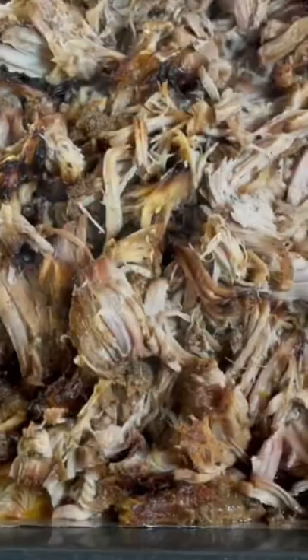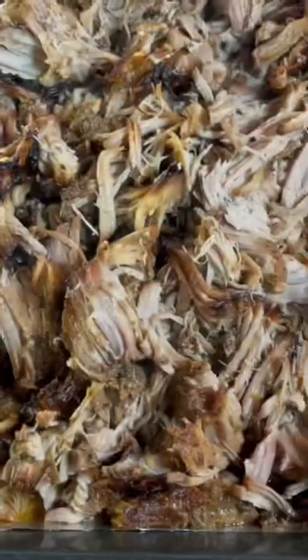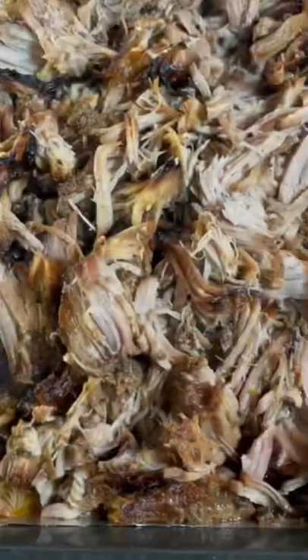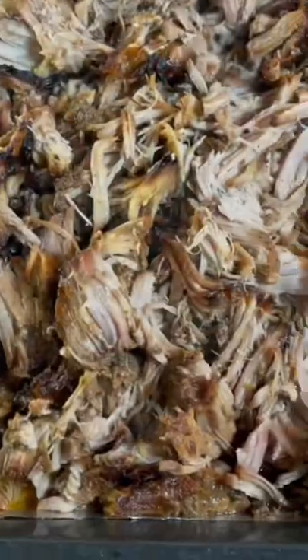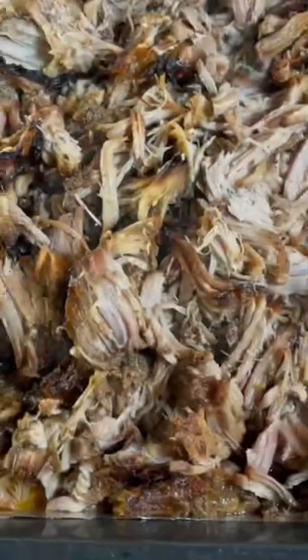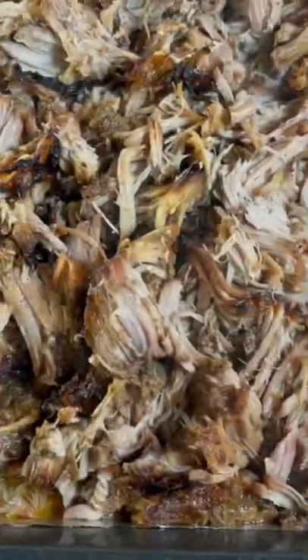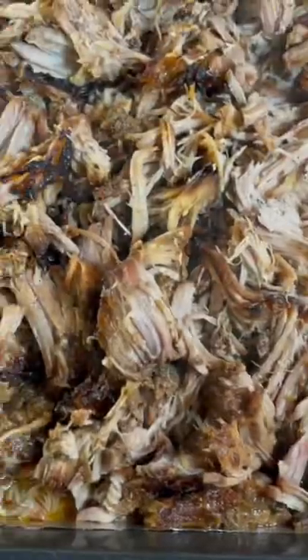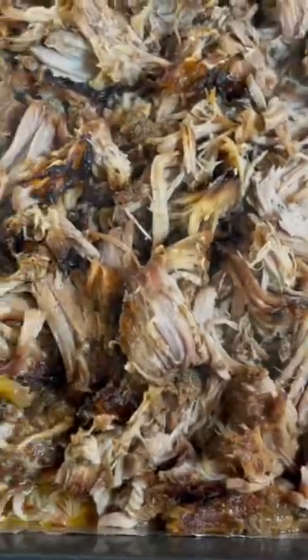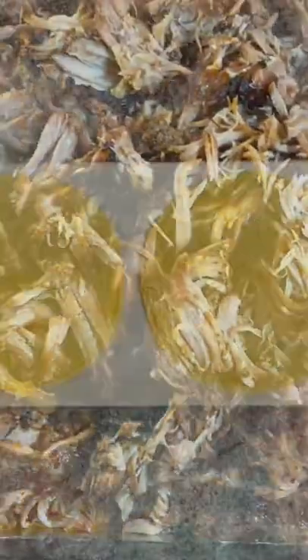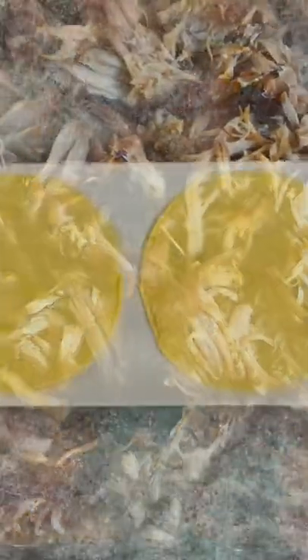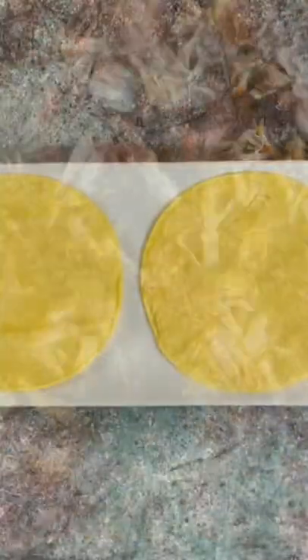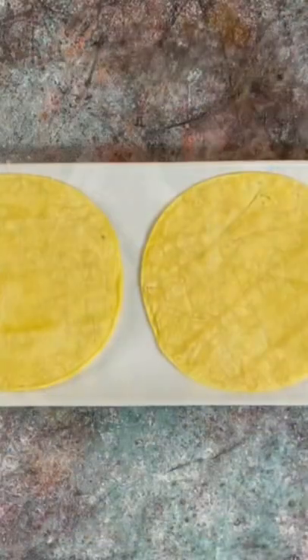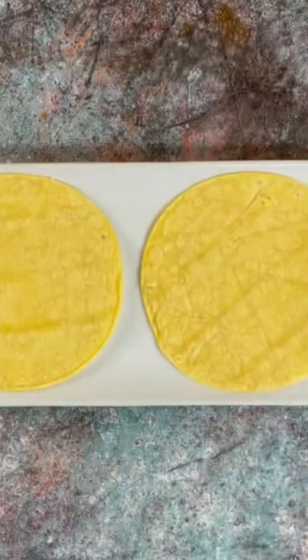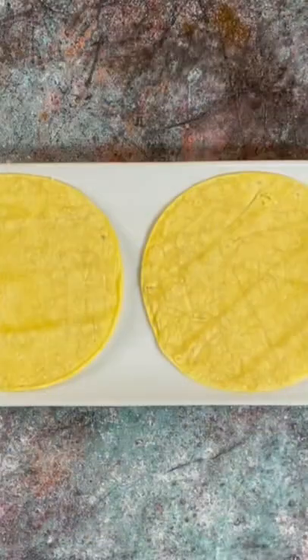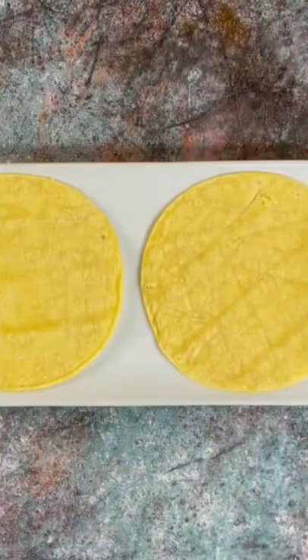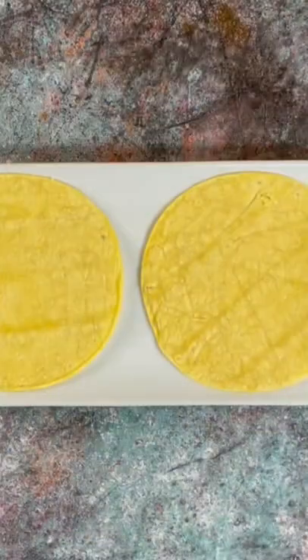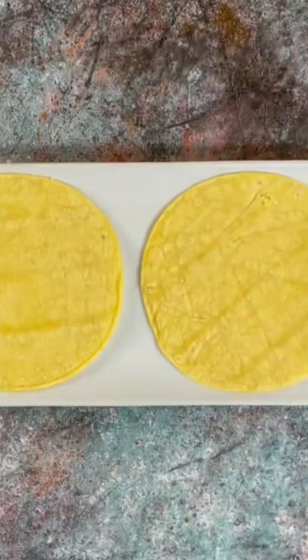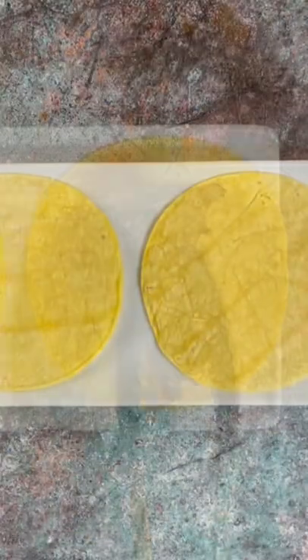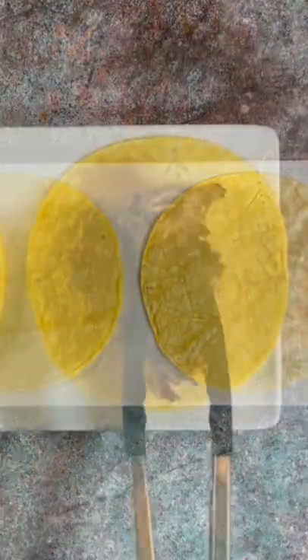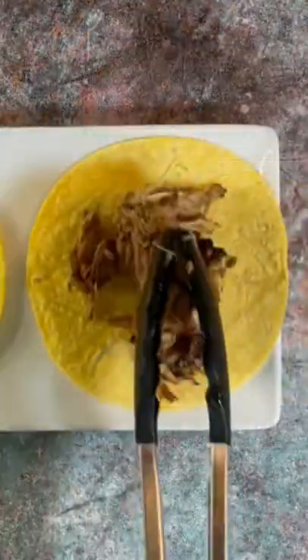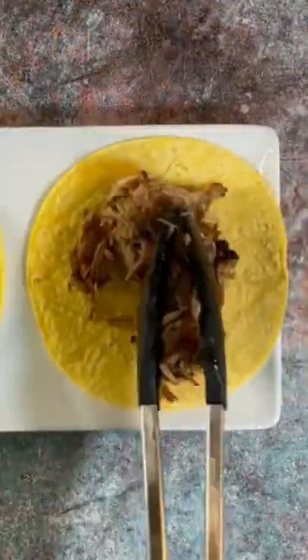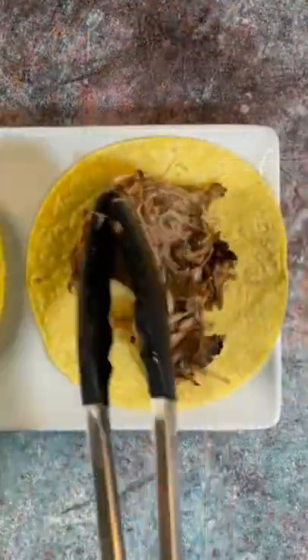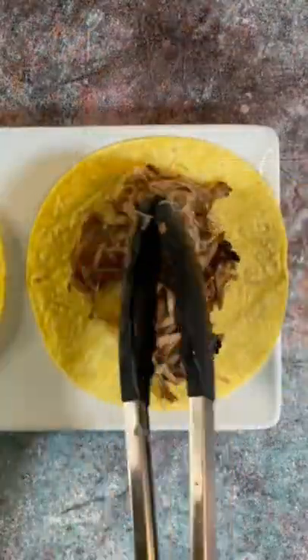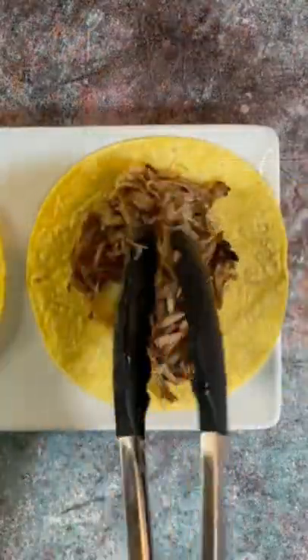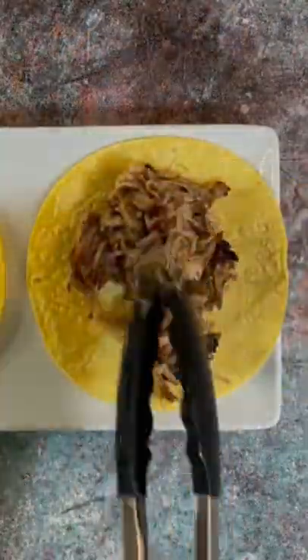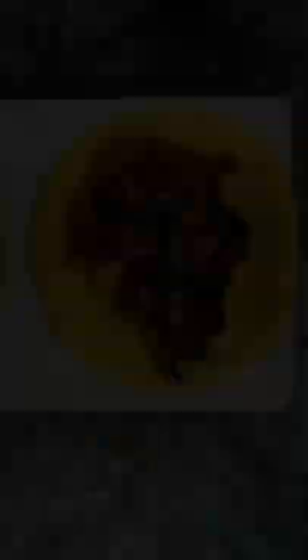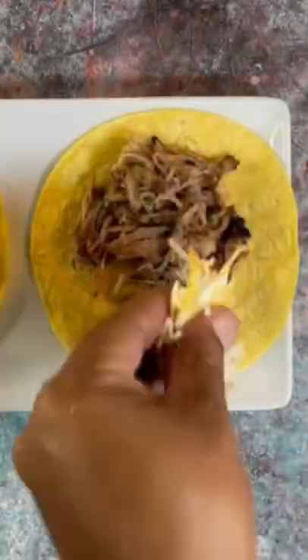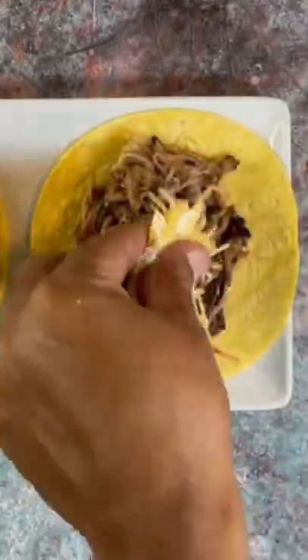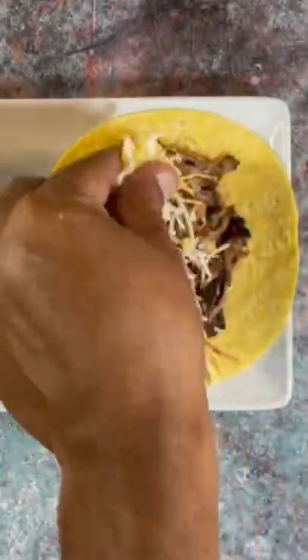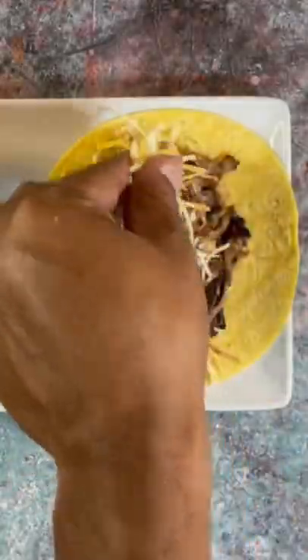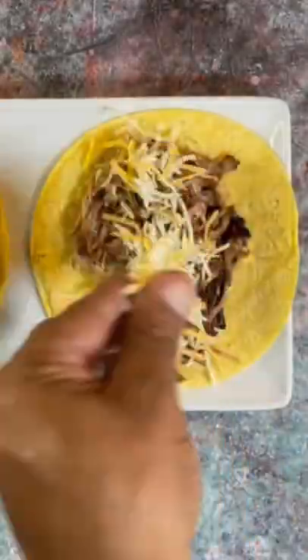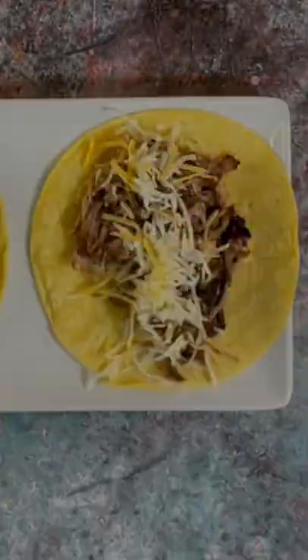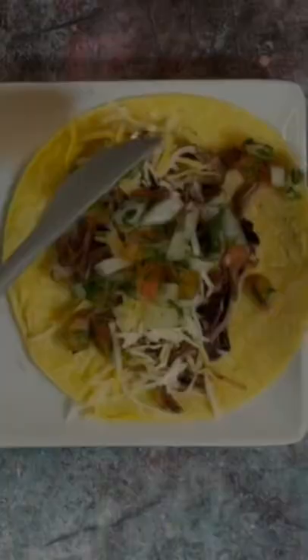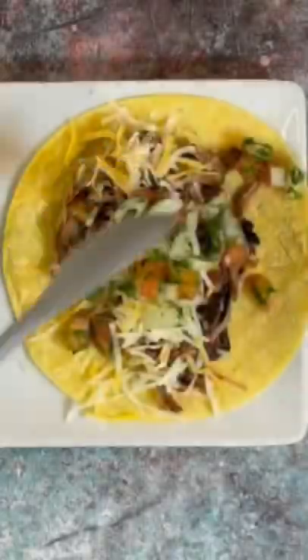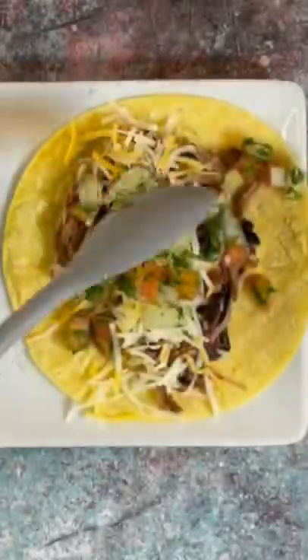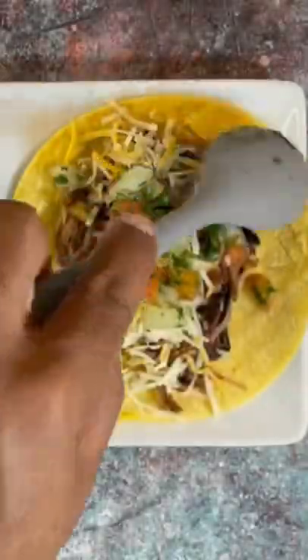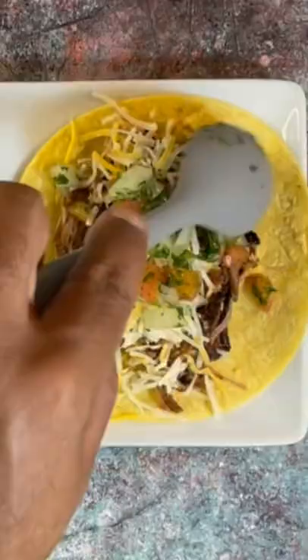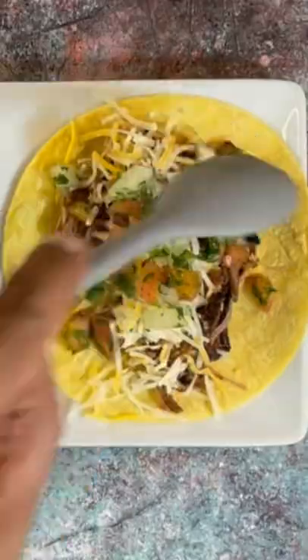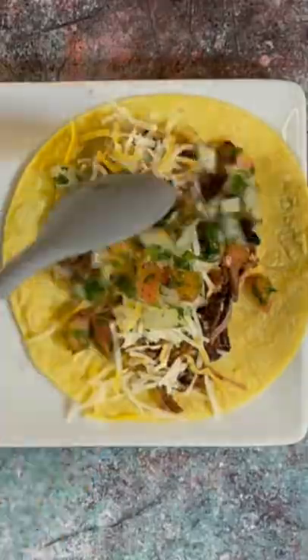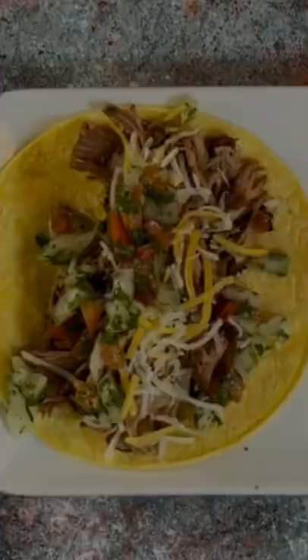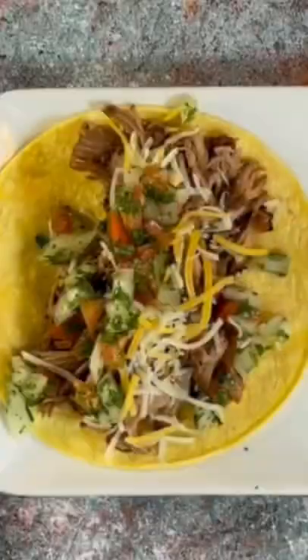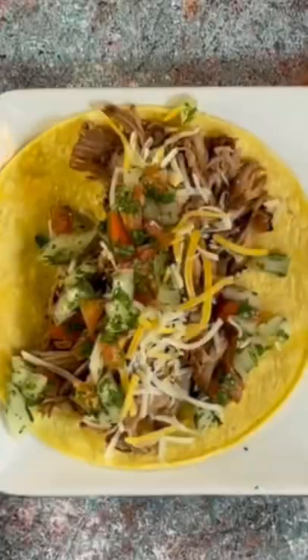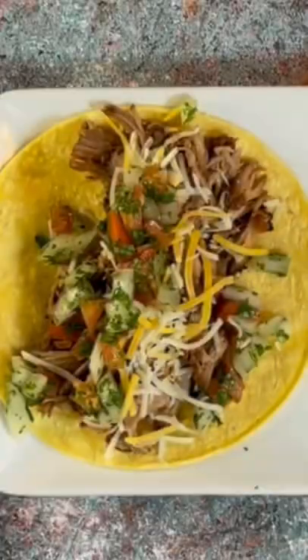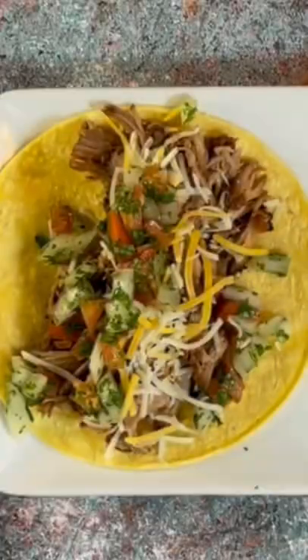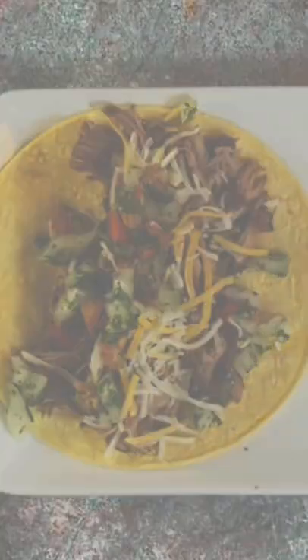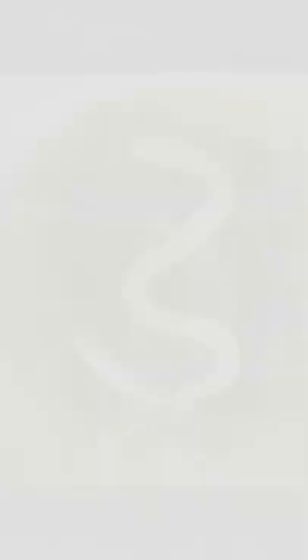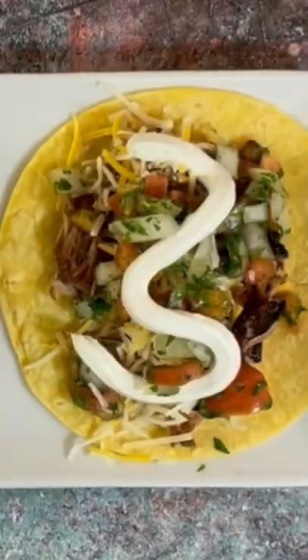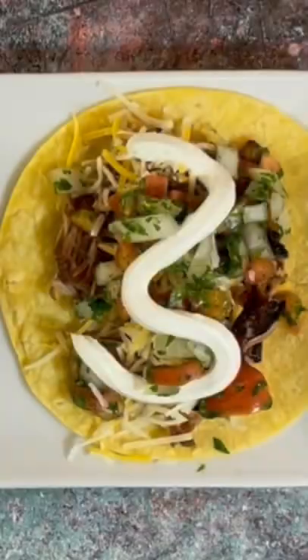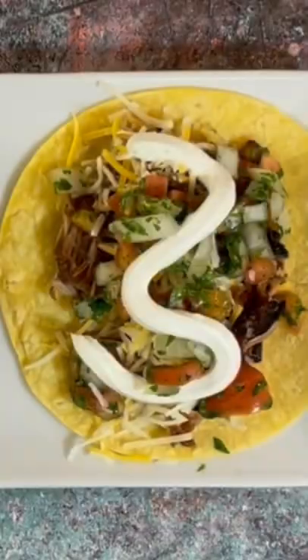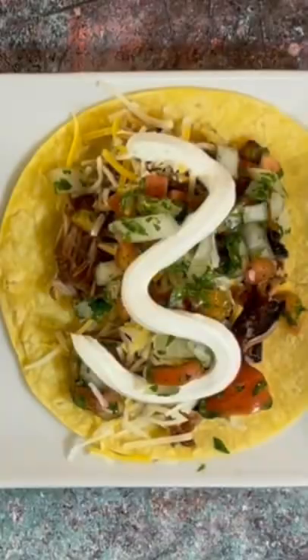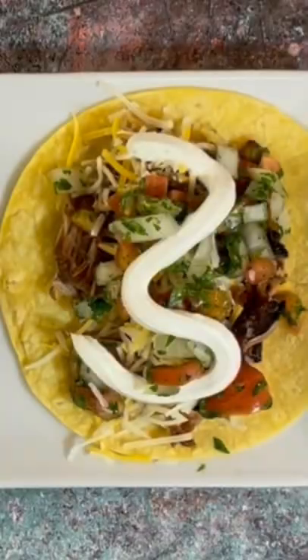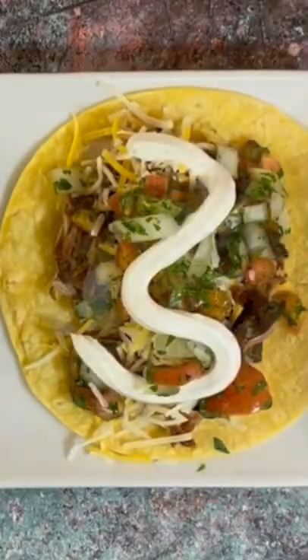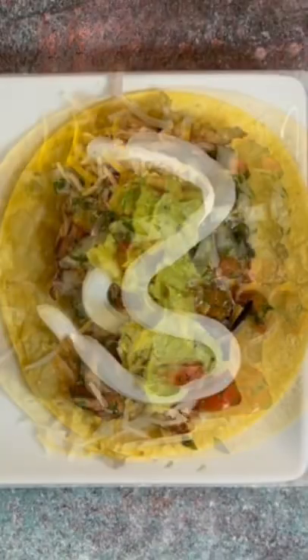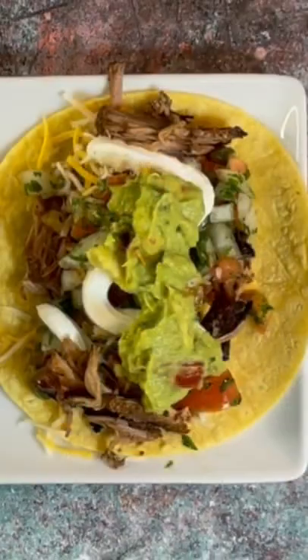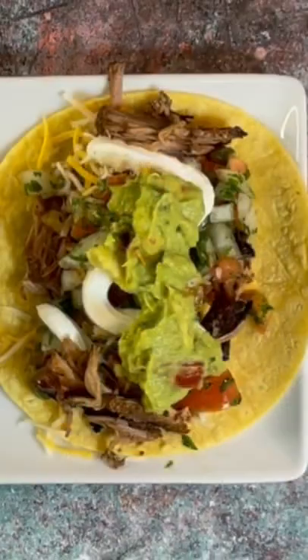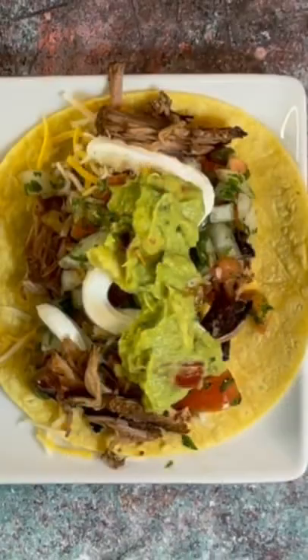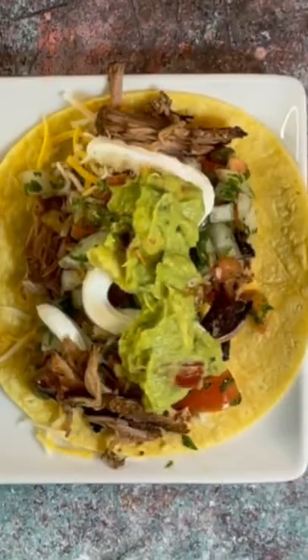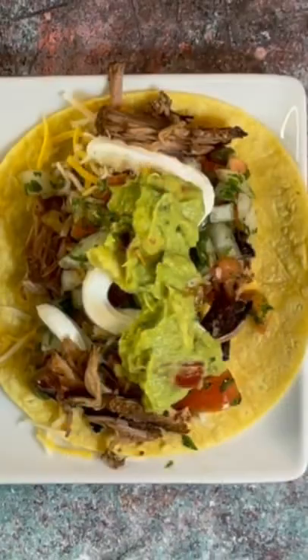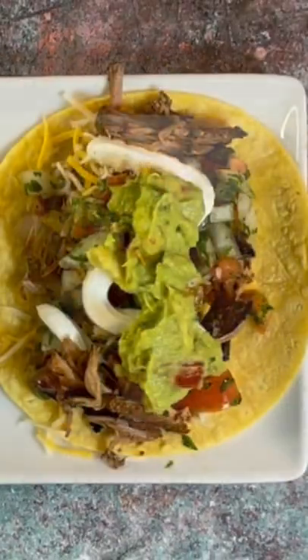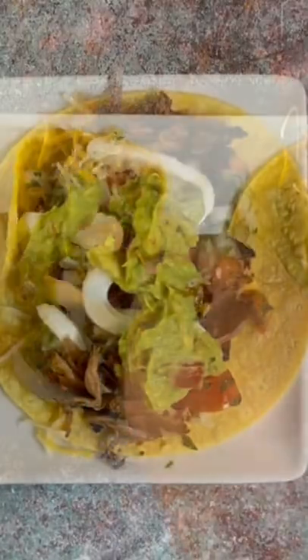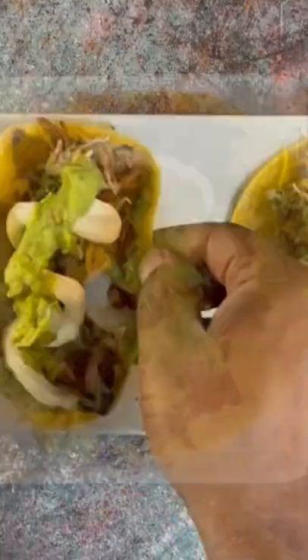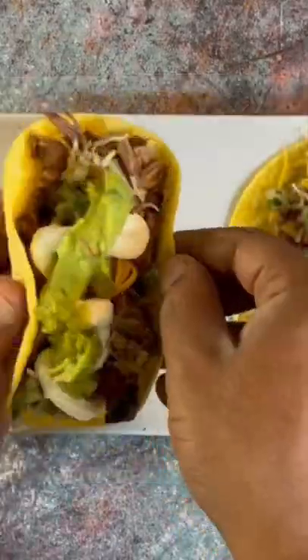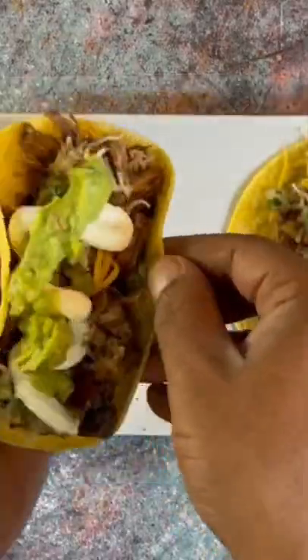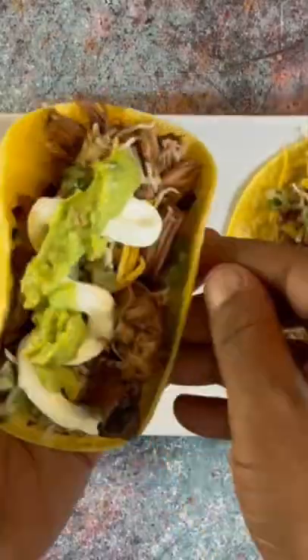And there you have it — crockpot carnitas. I'm making tacos, serve as you like. Serve and enjoy.